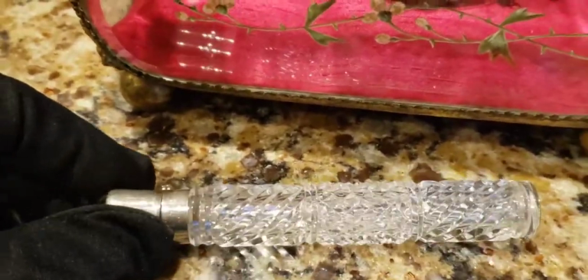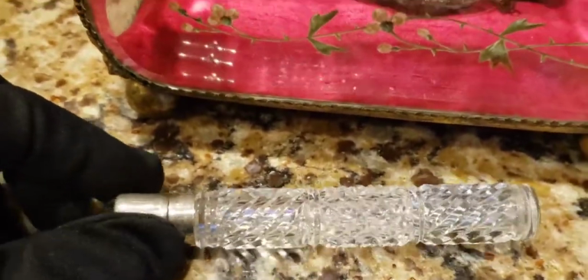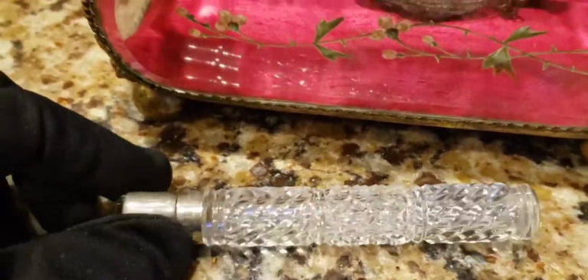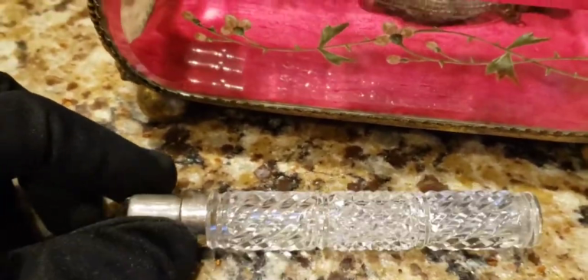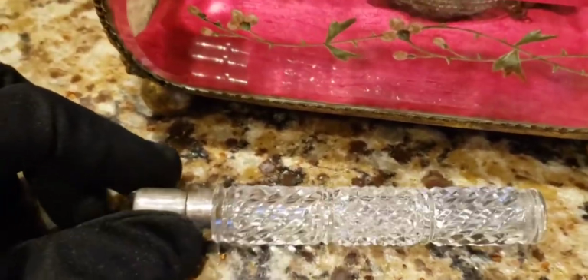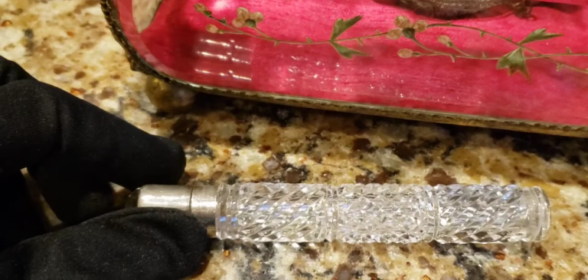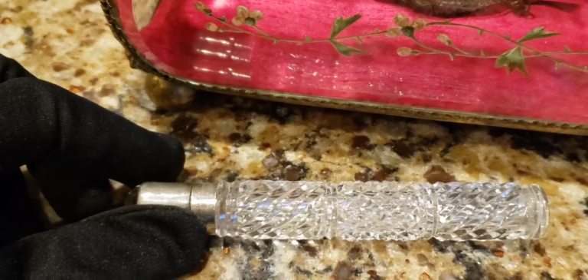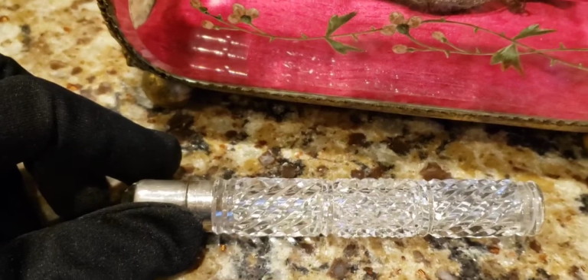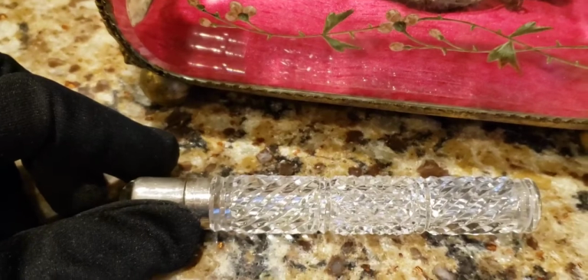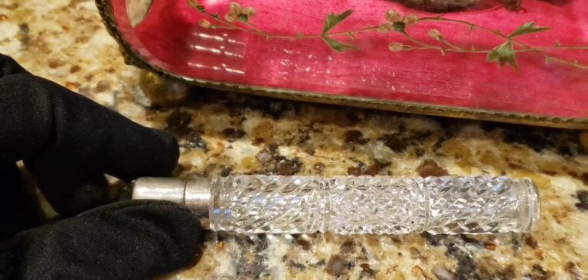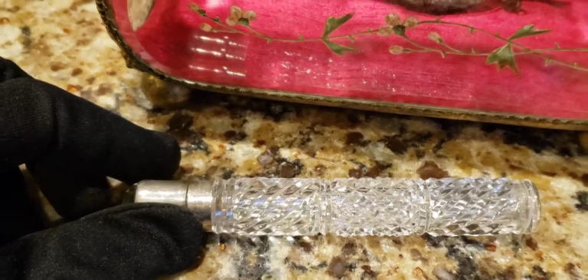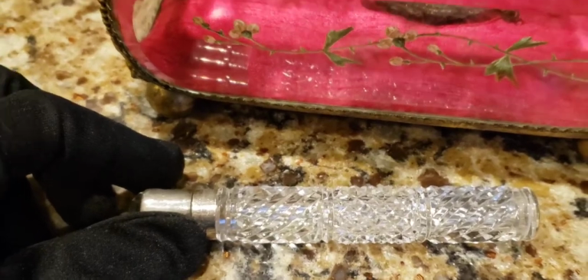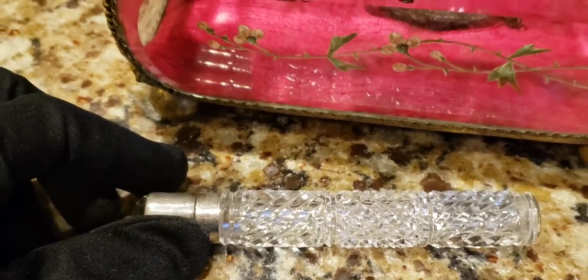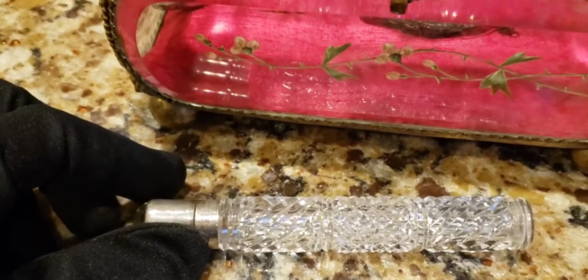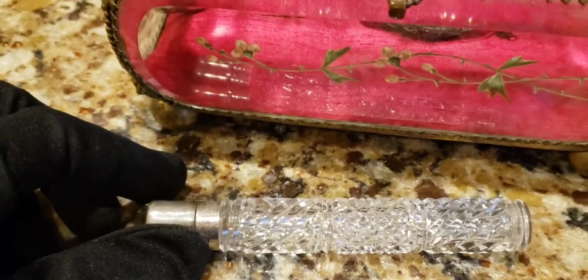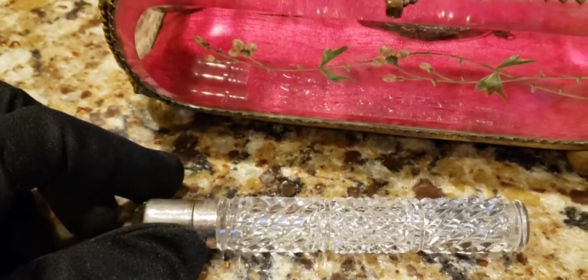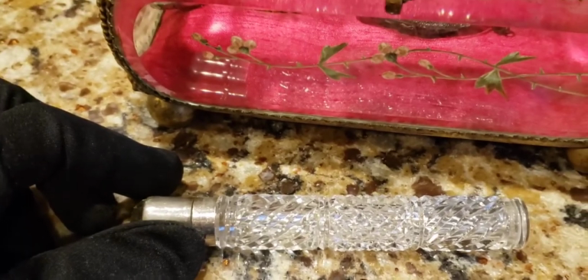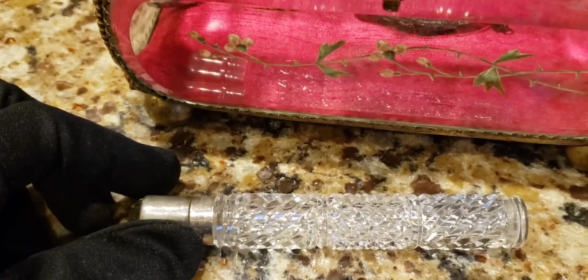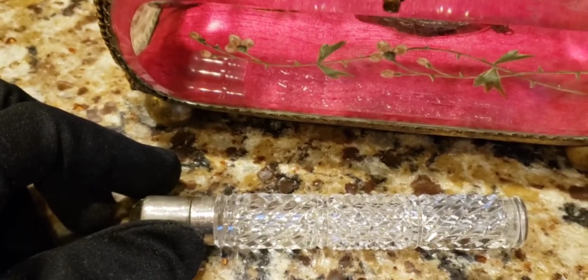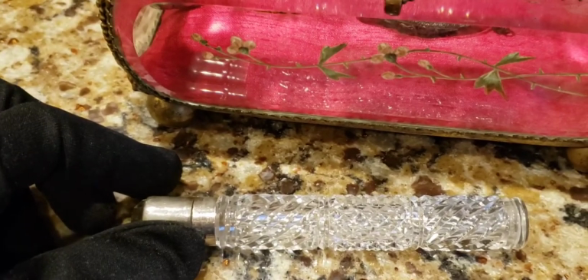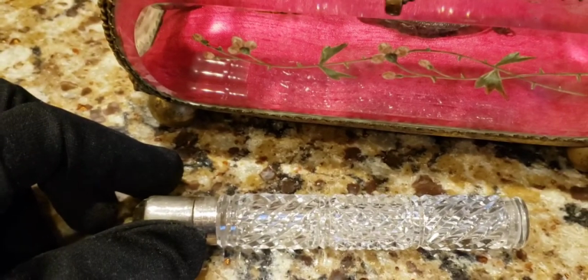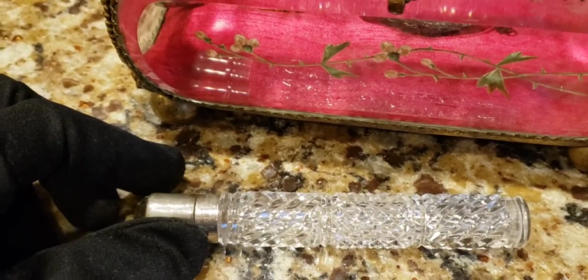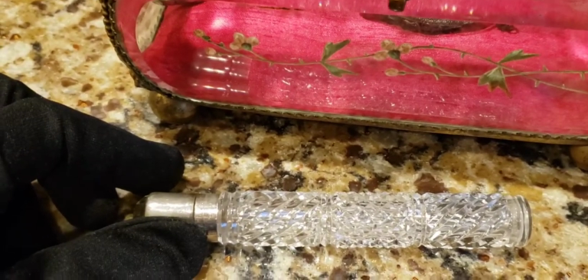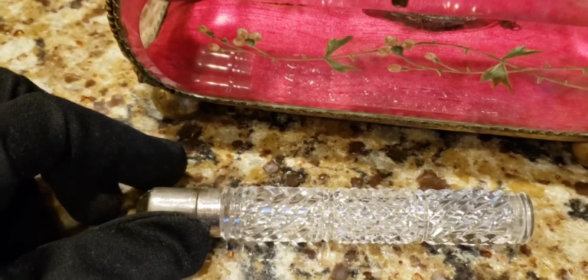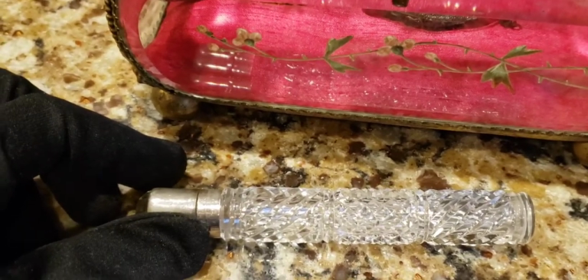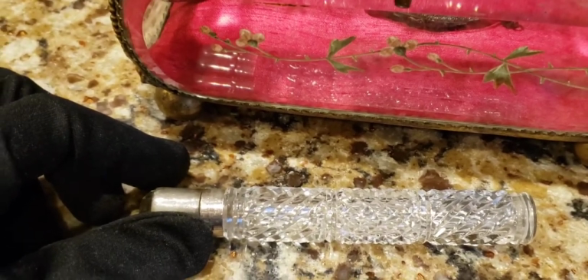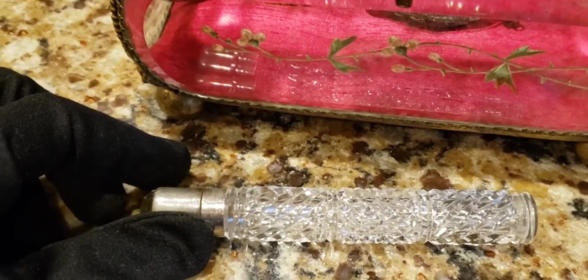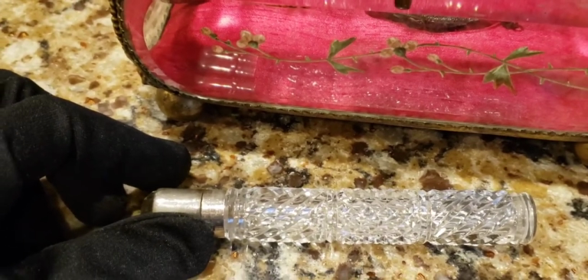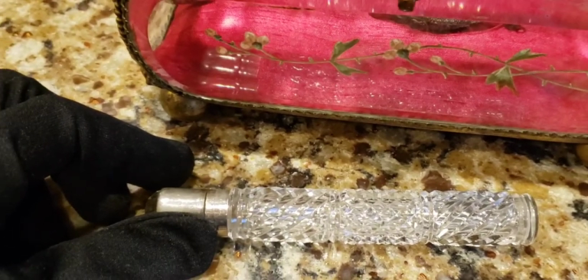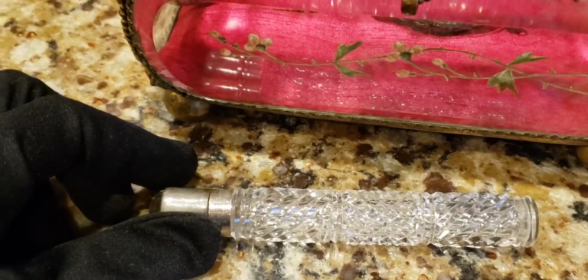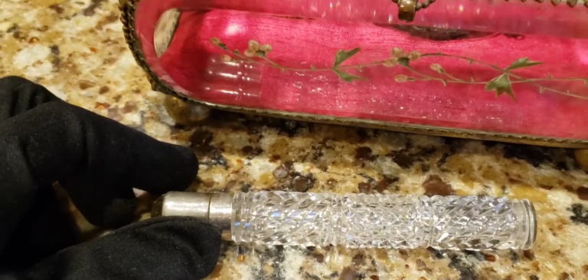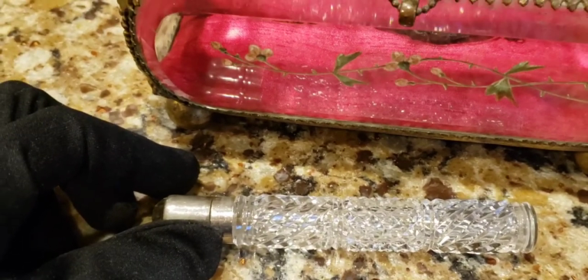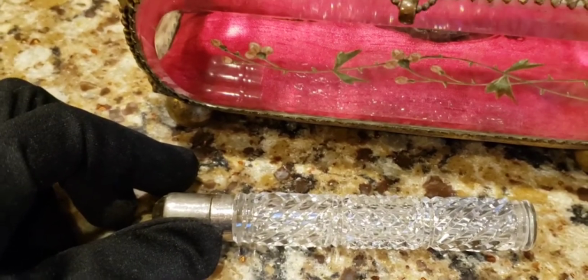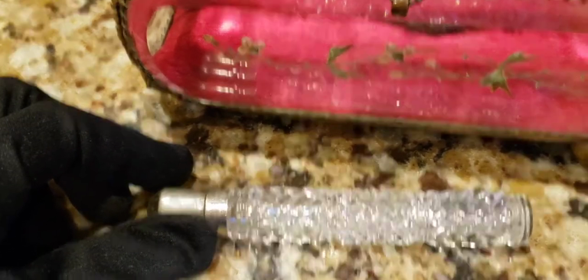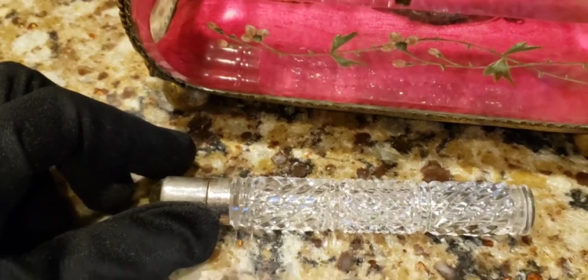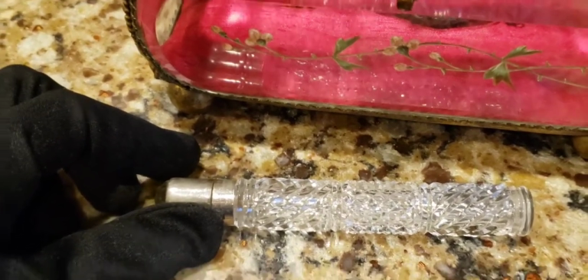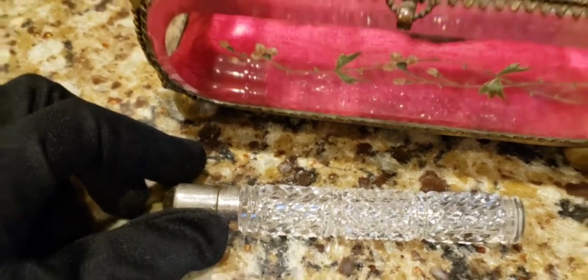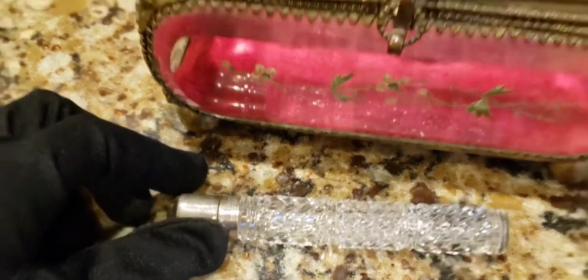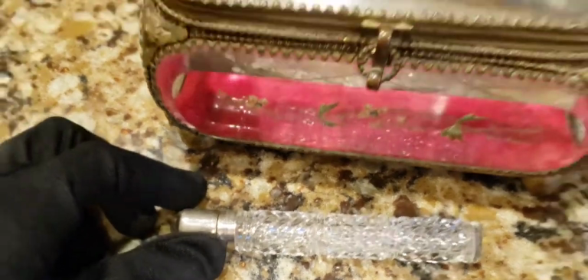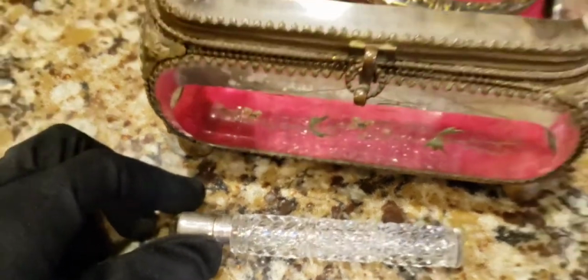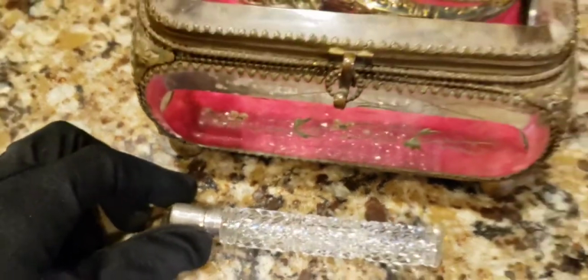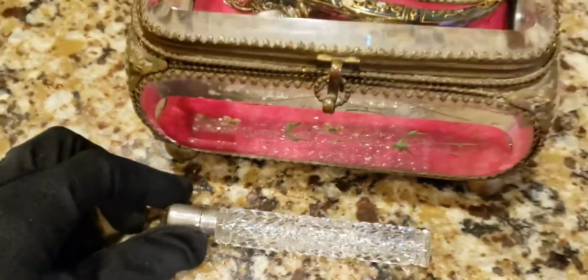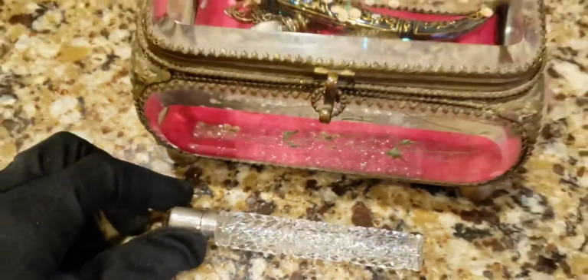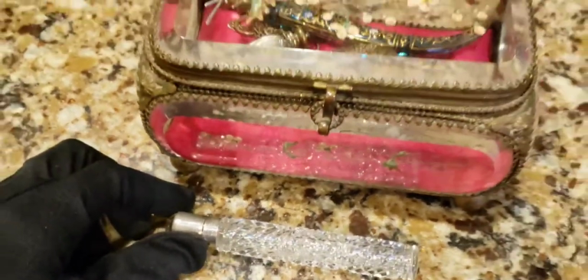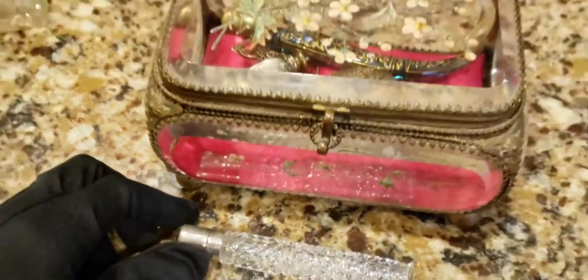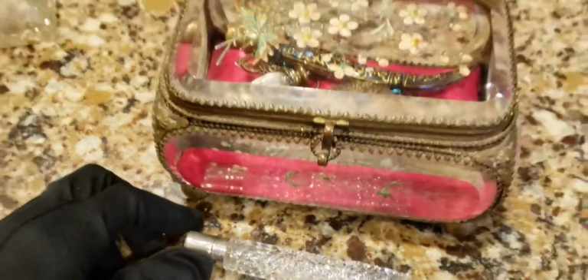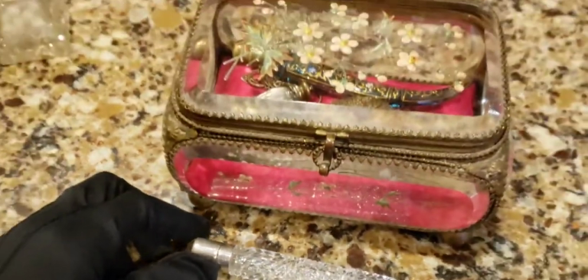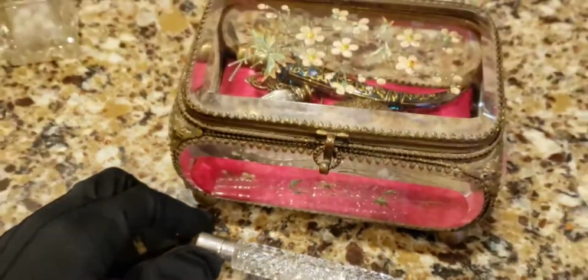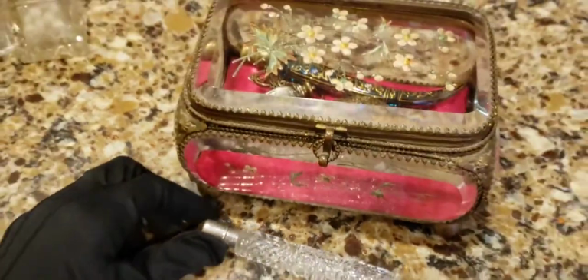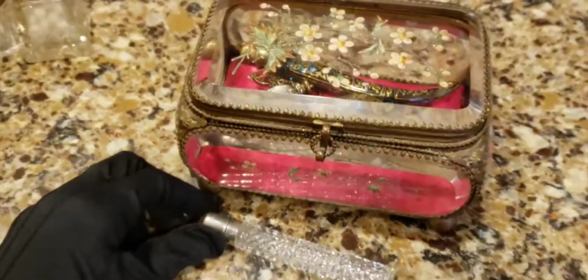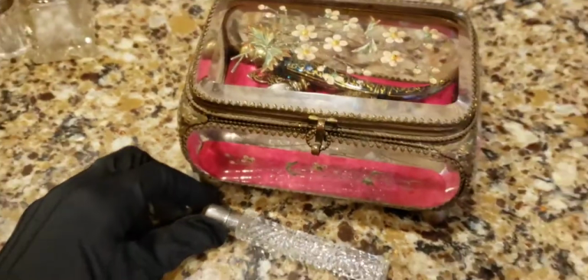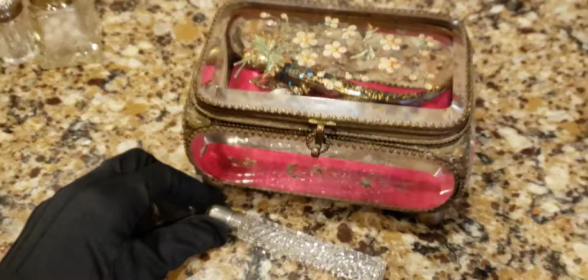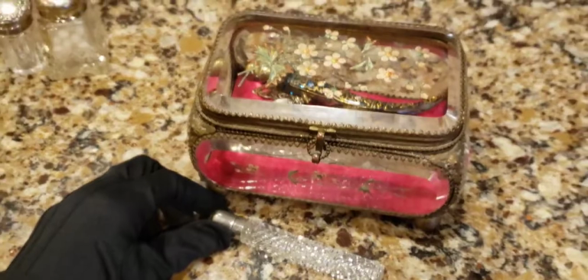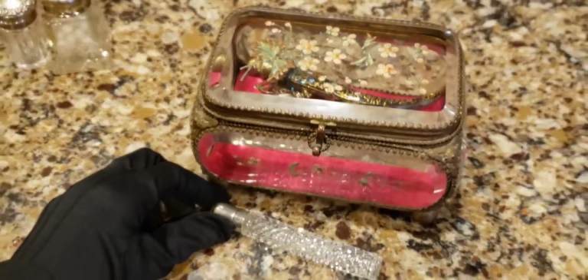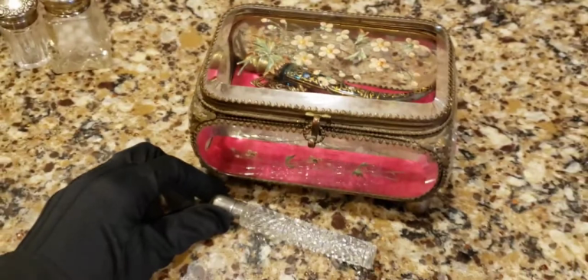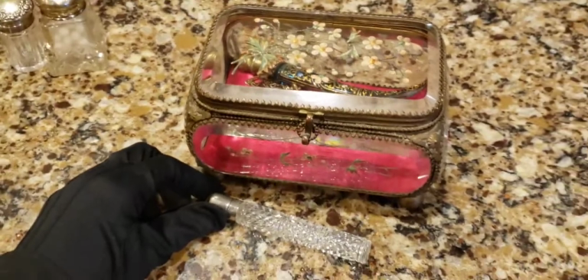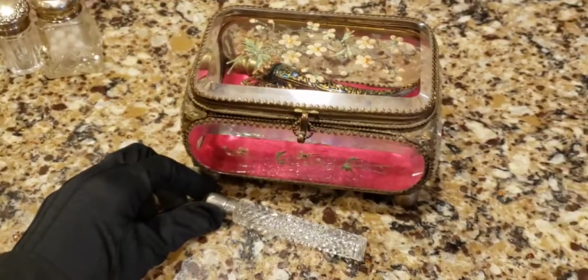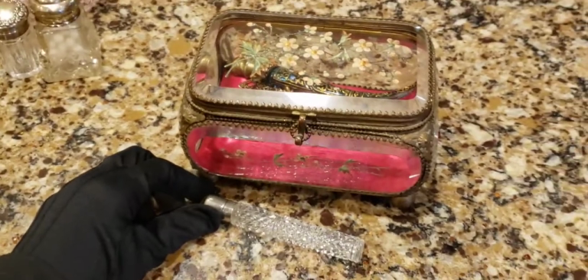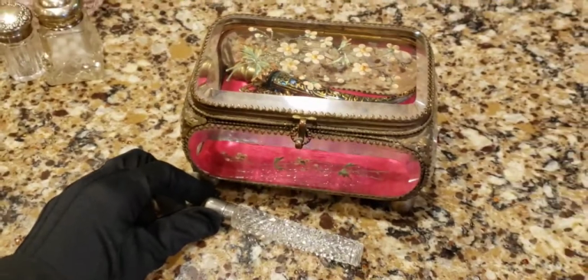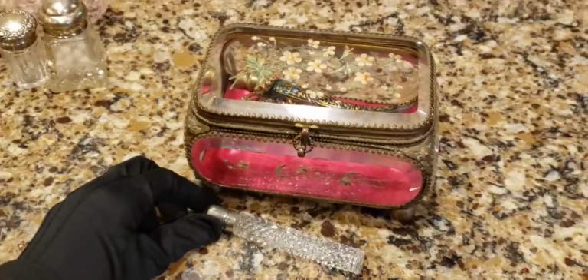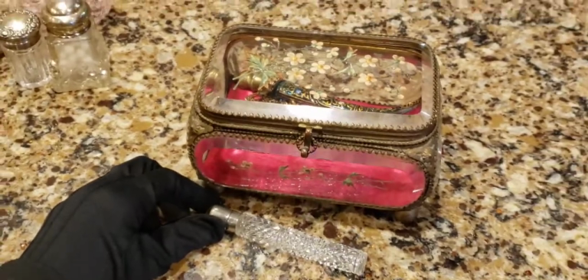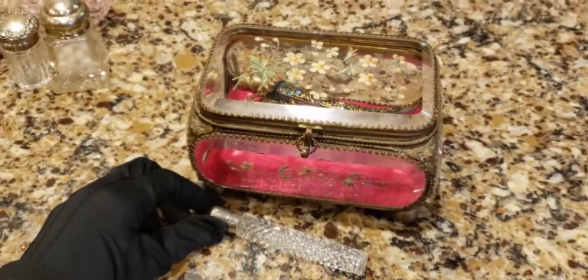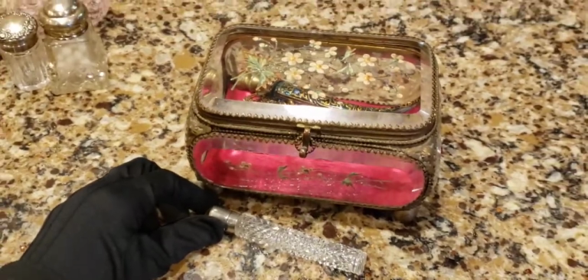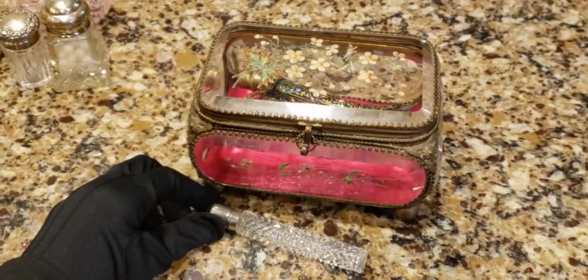There you go - I showed you some of the interesting scent paraphernalia in my collection. I hope you enjoyed it and I hope you didn't hit the back button. Thanks for watching, see you all soon!